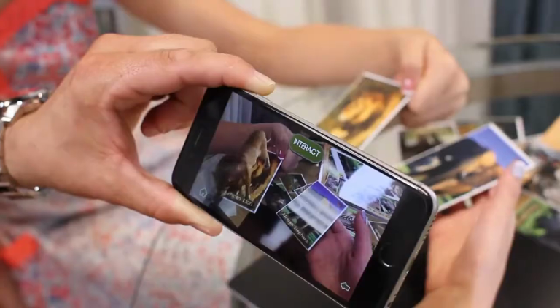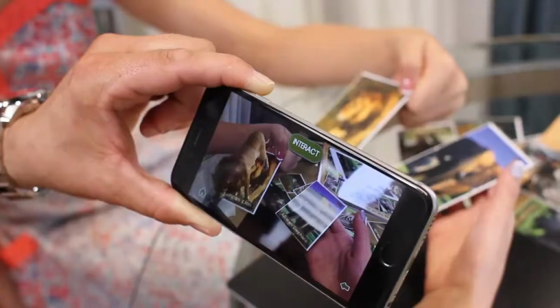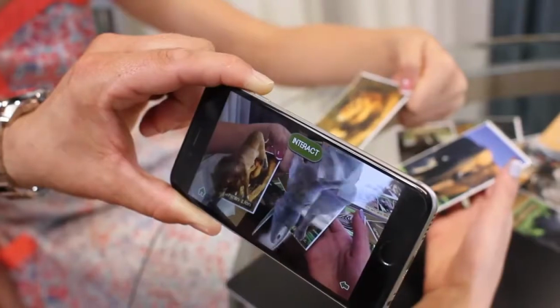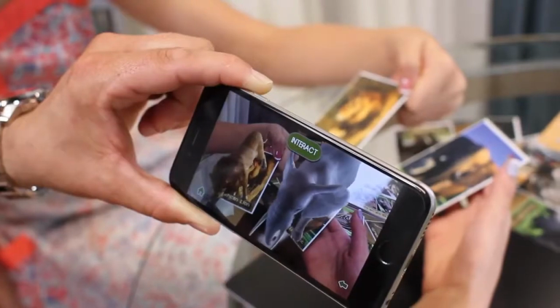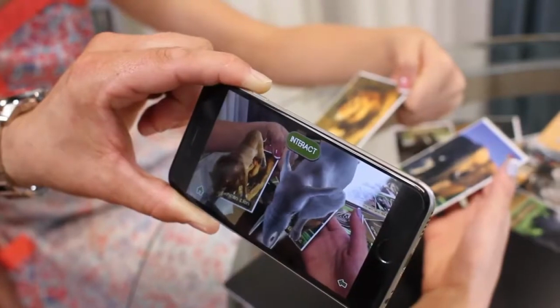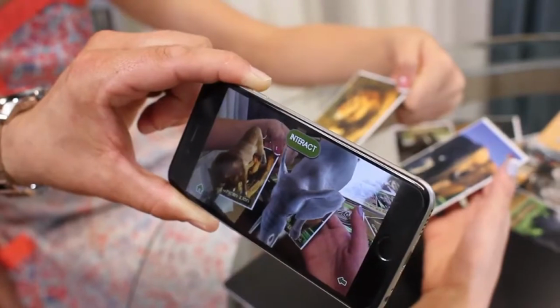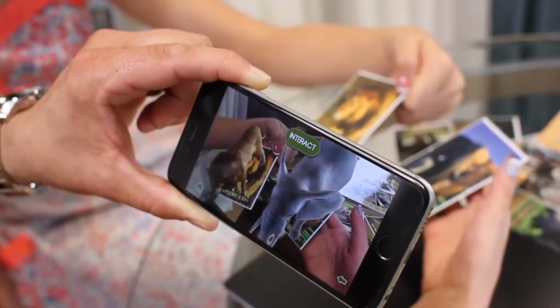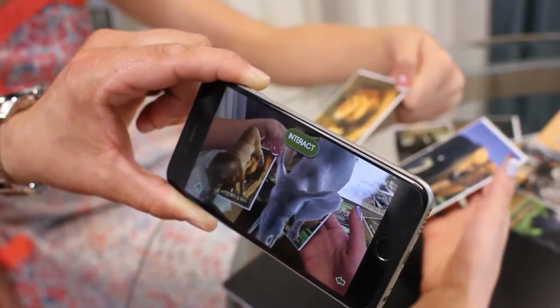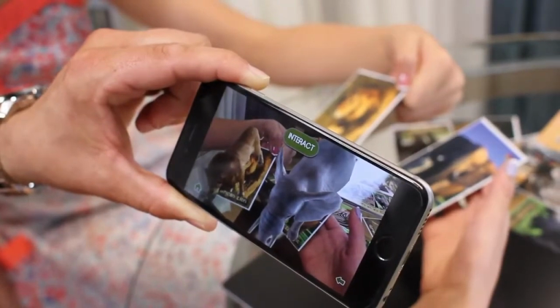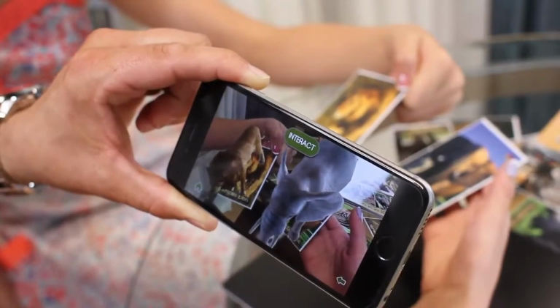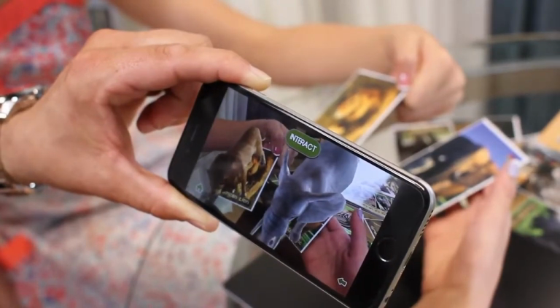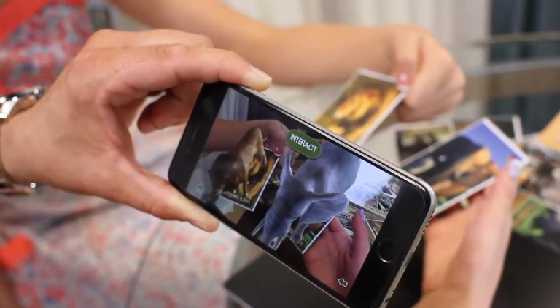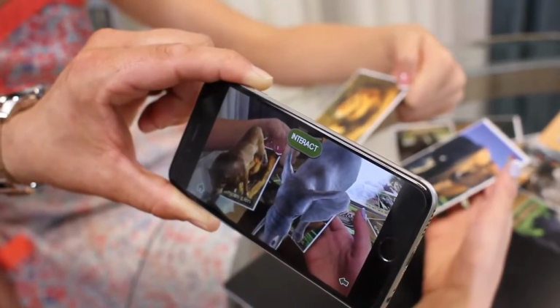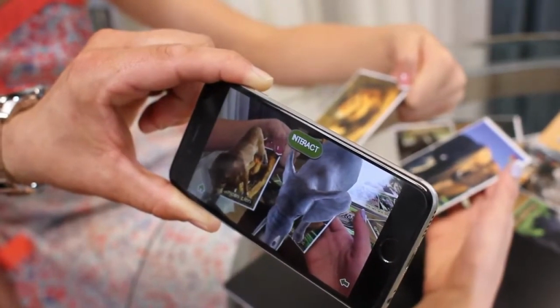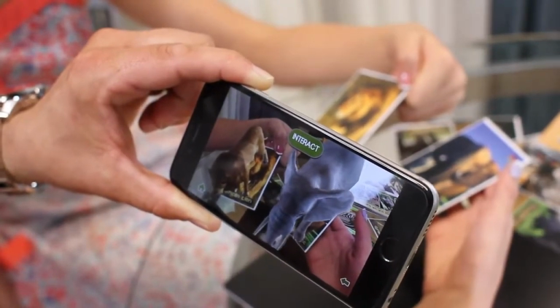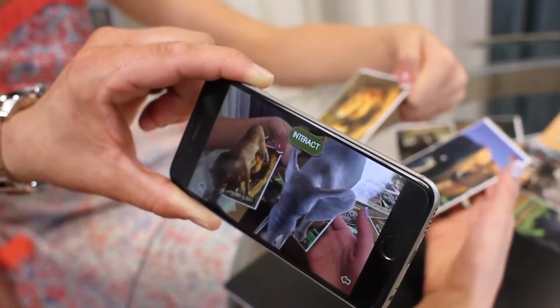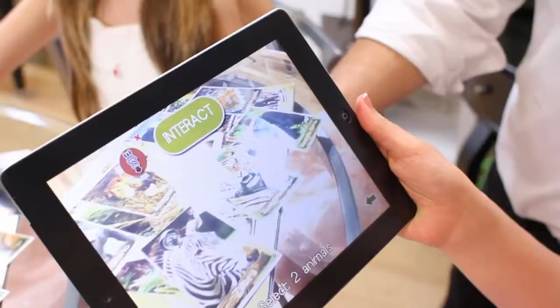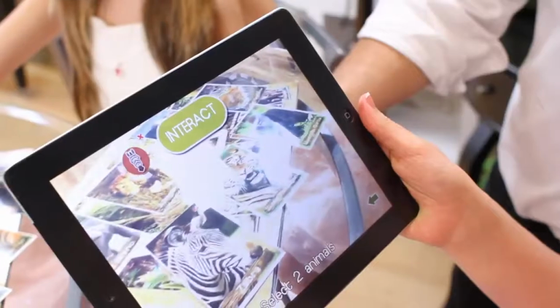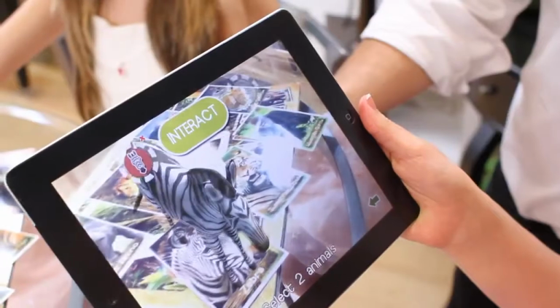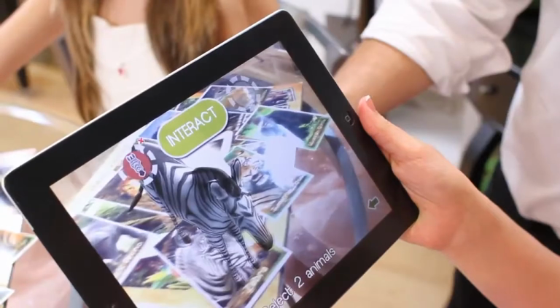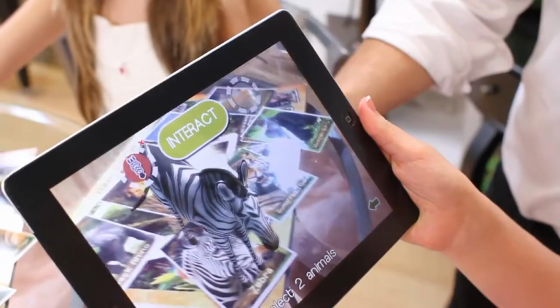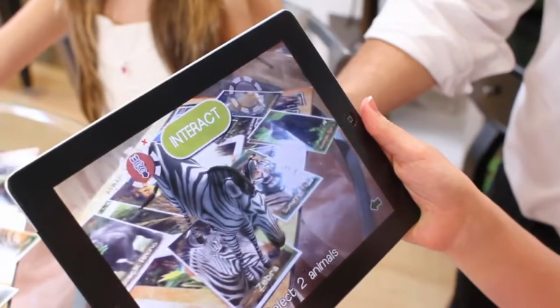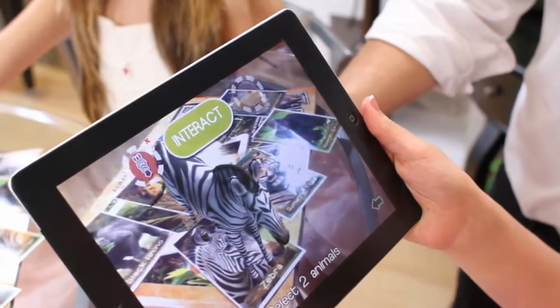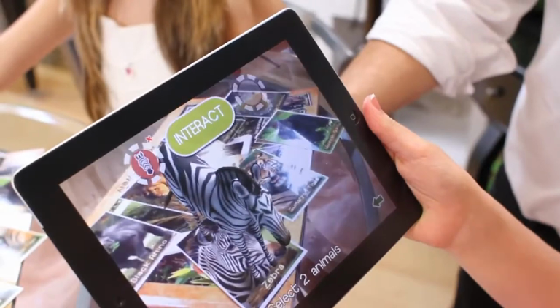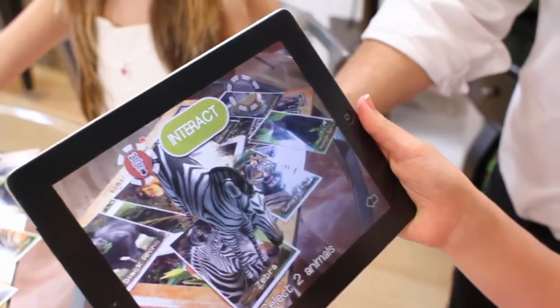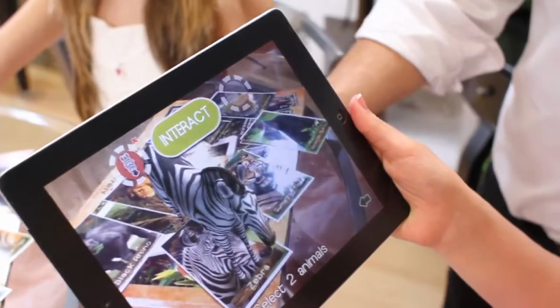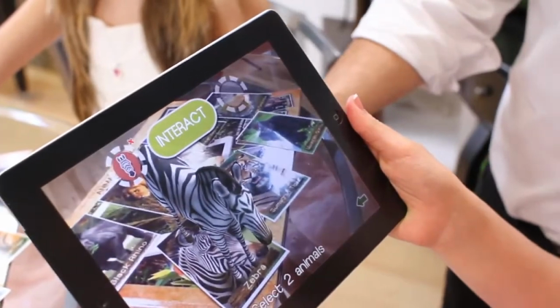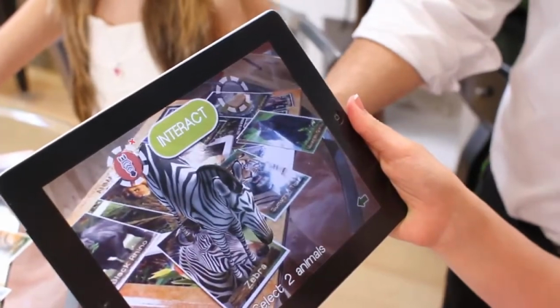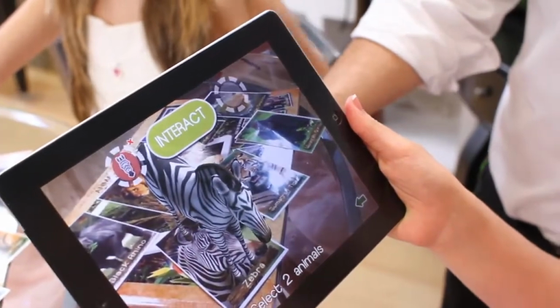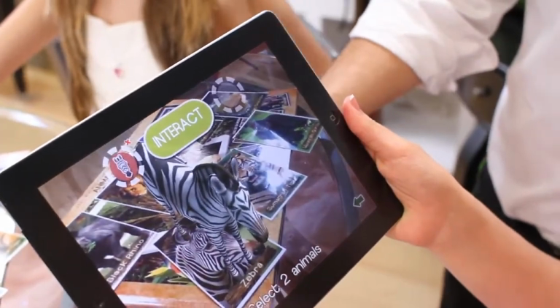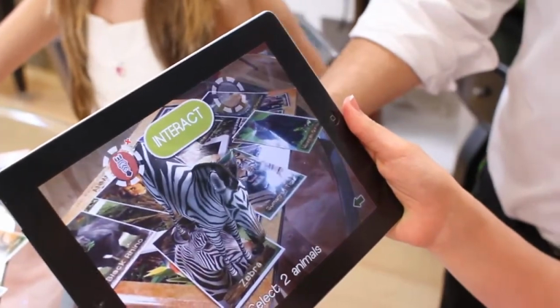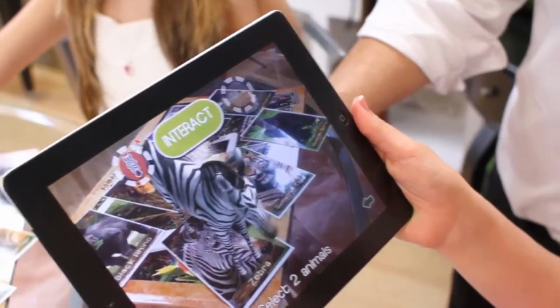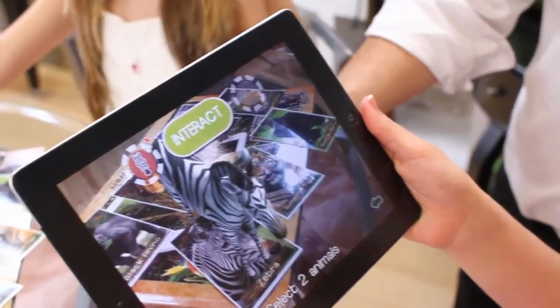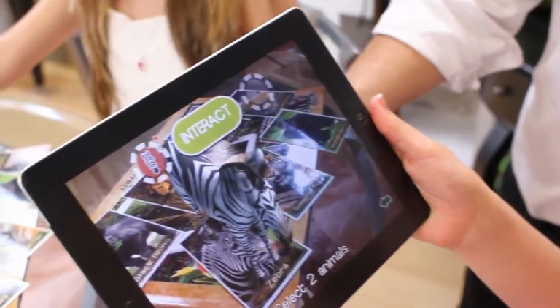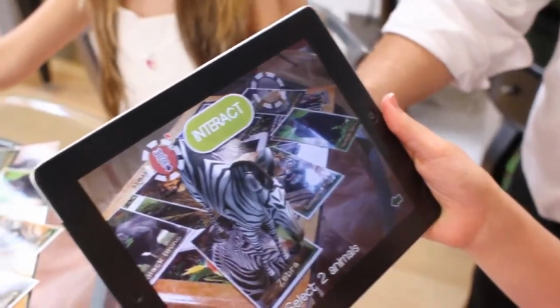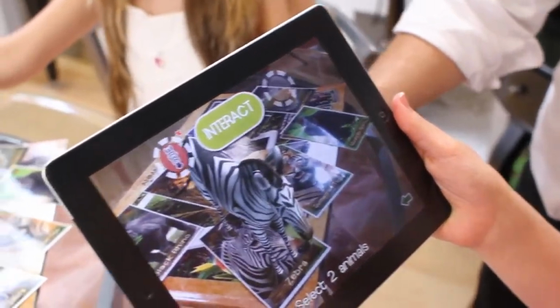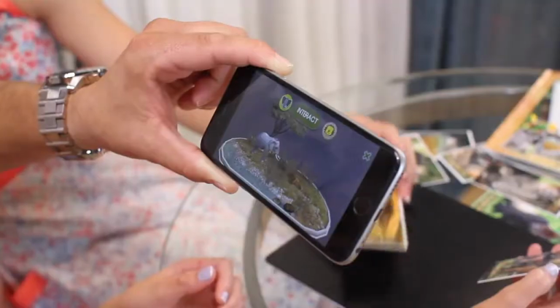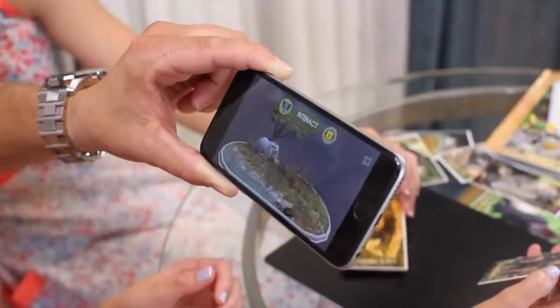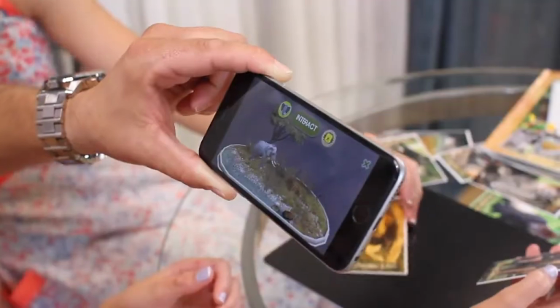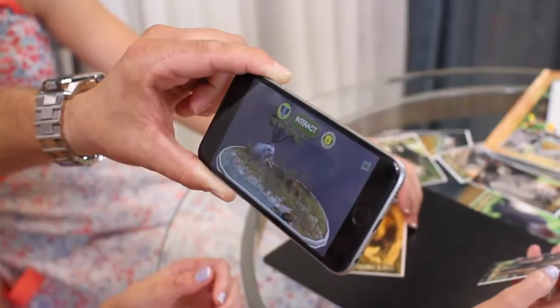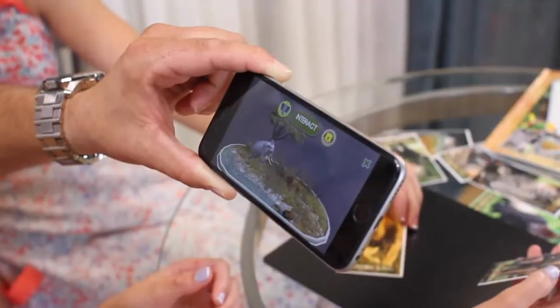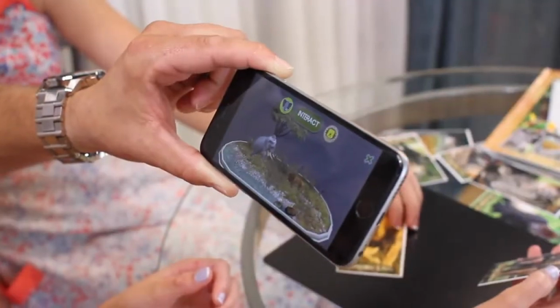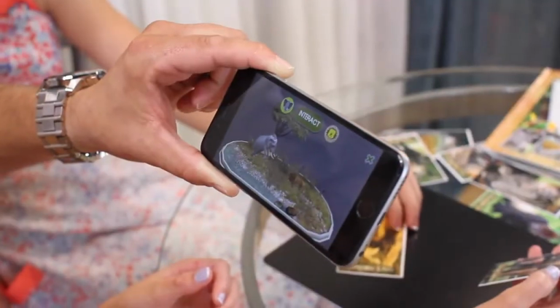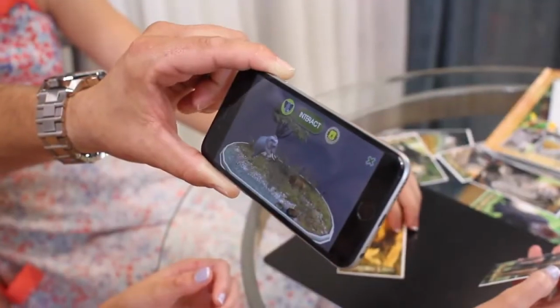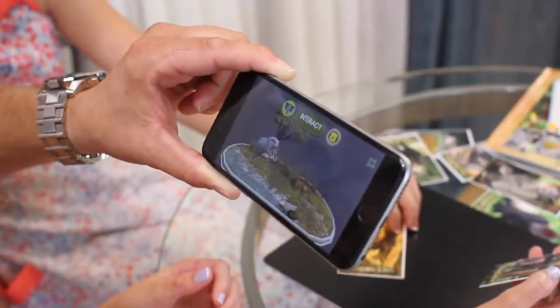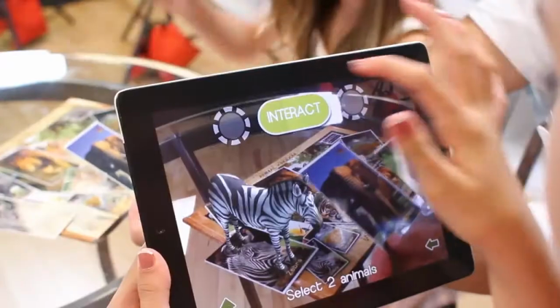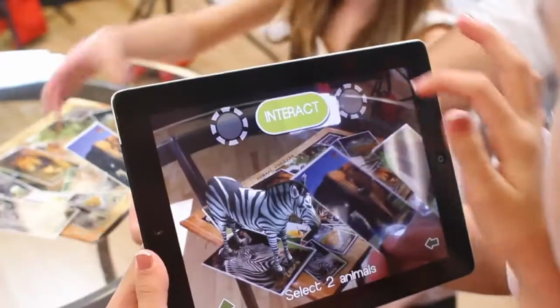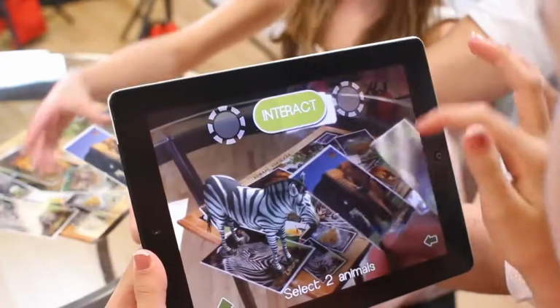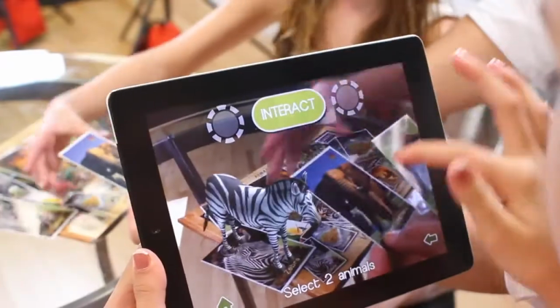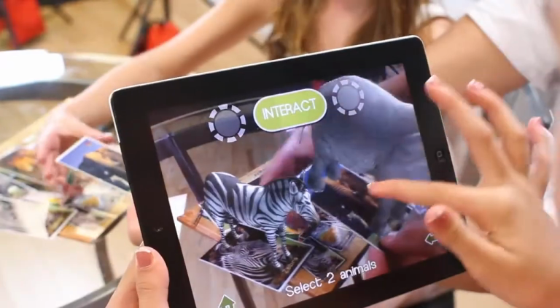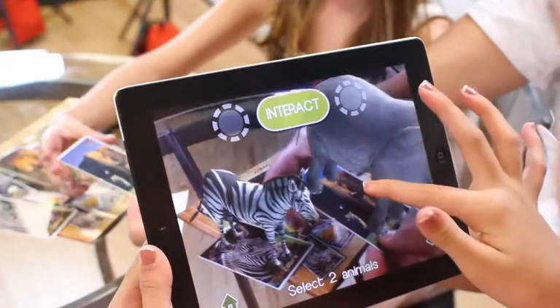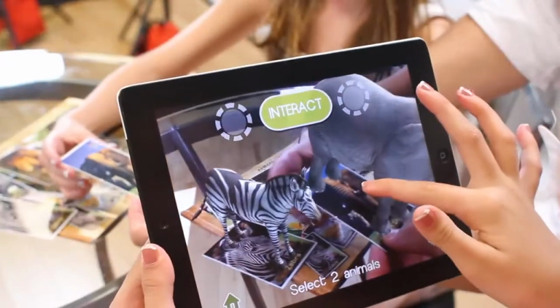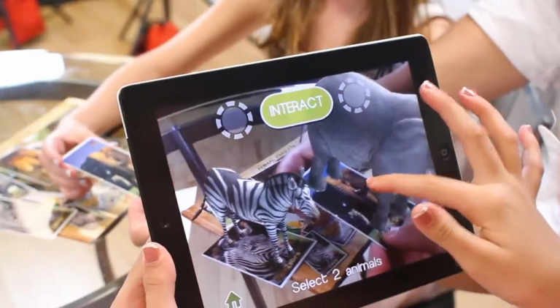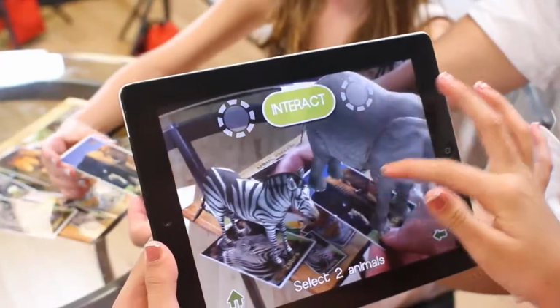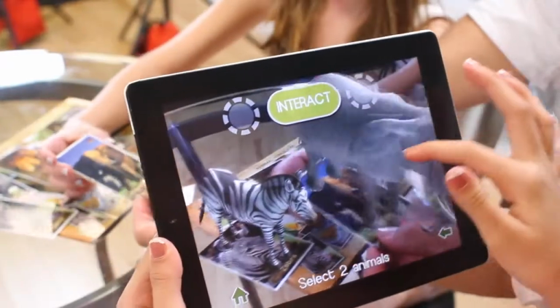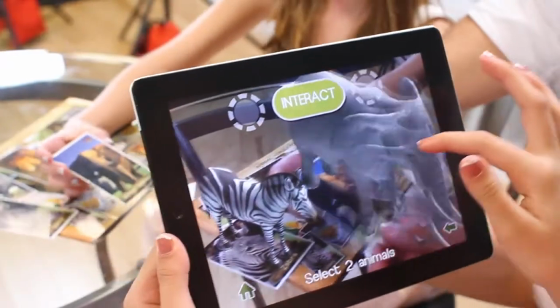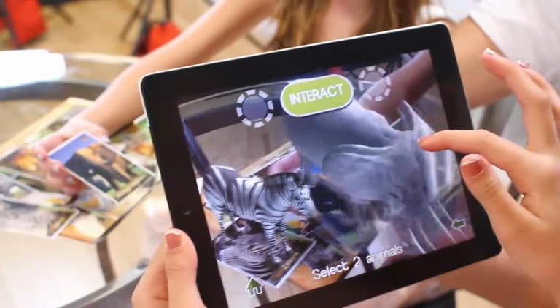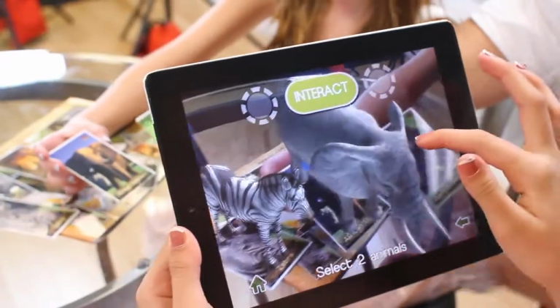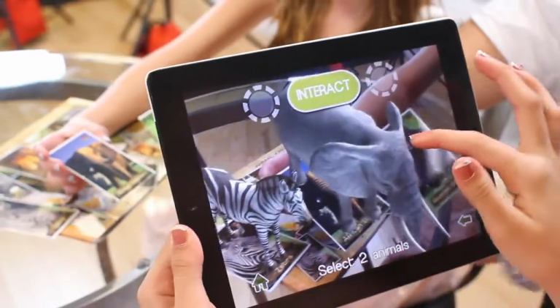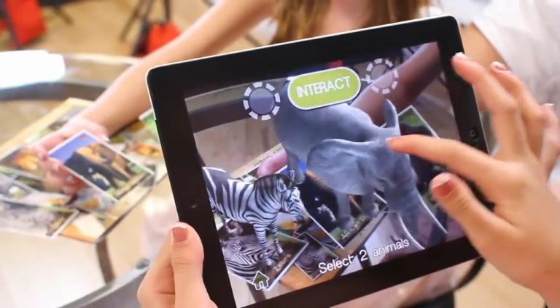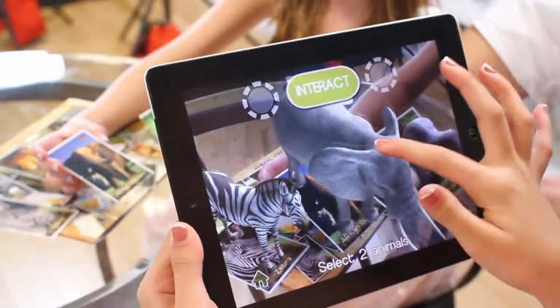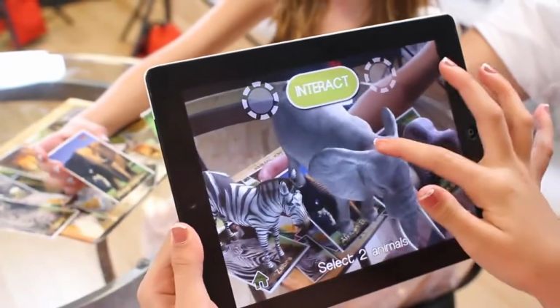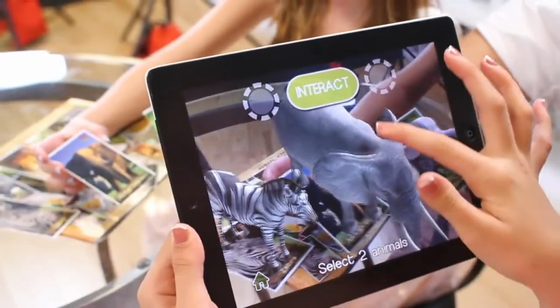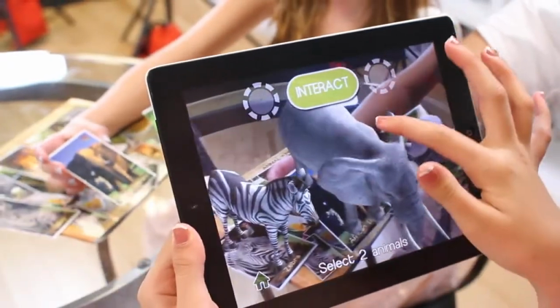If you are out at a restaurant, your child can hover above the image with a smartphone or tablet, and it comes to life creating your own zoo.